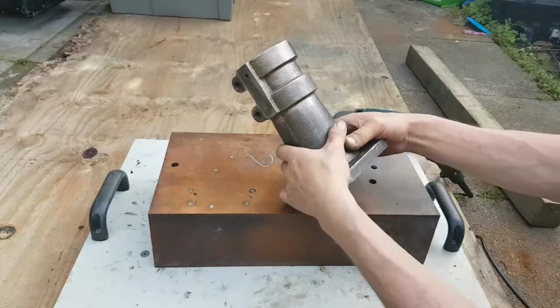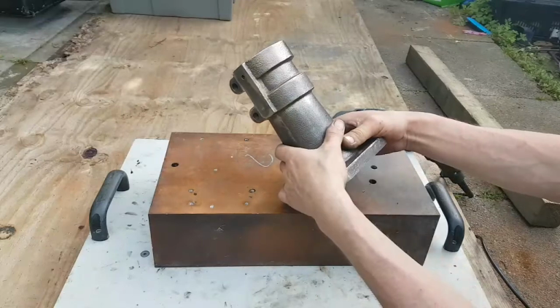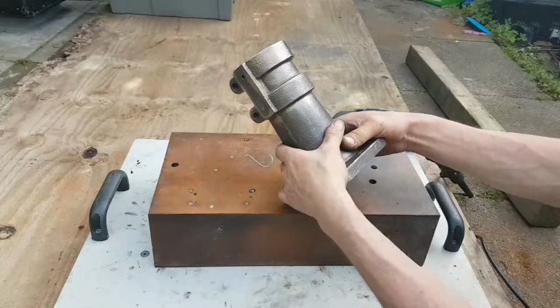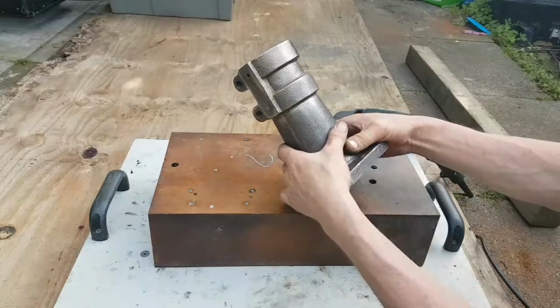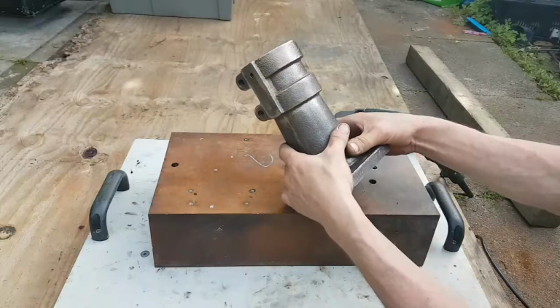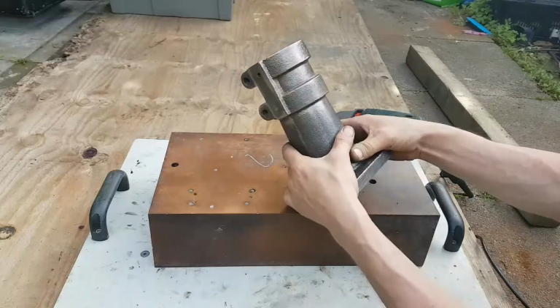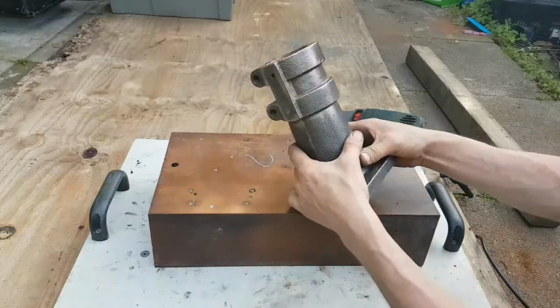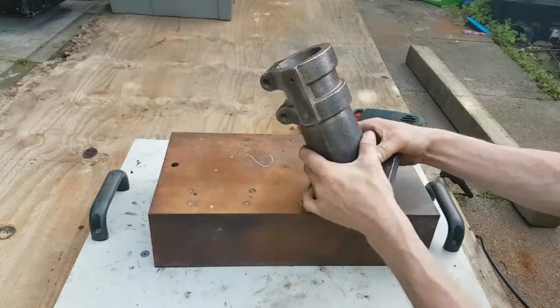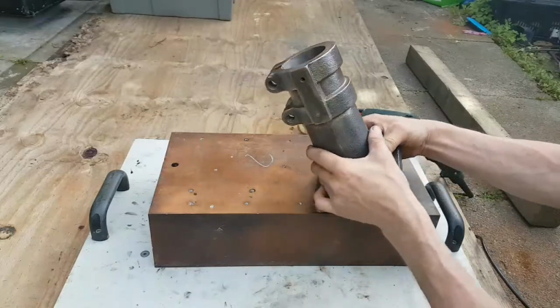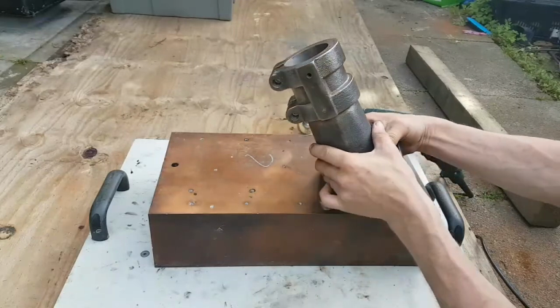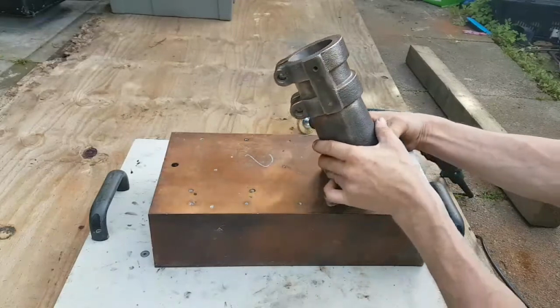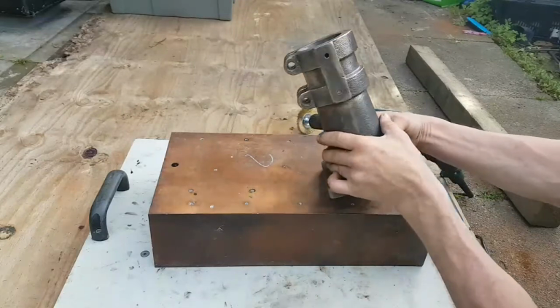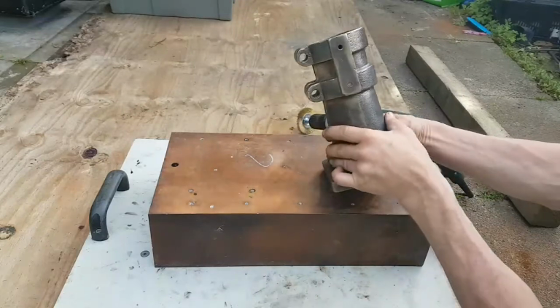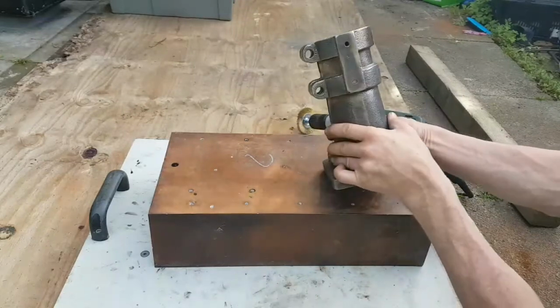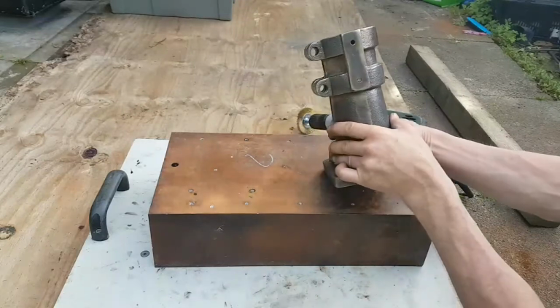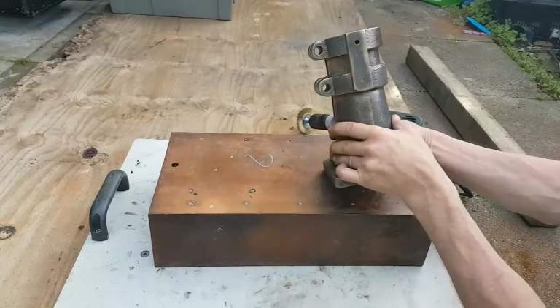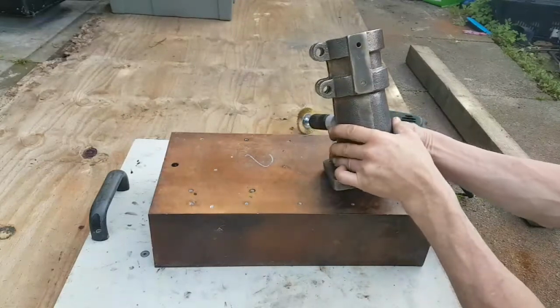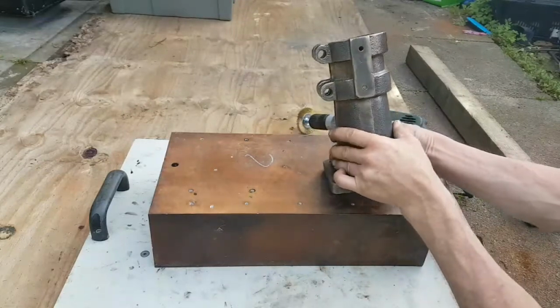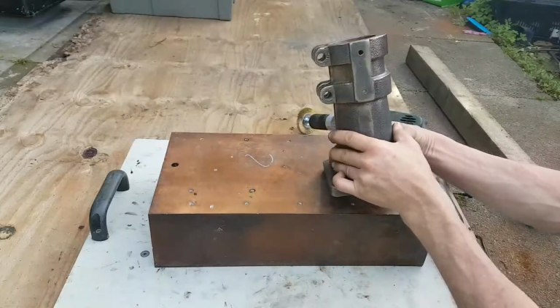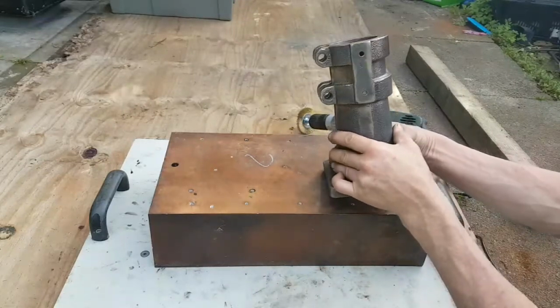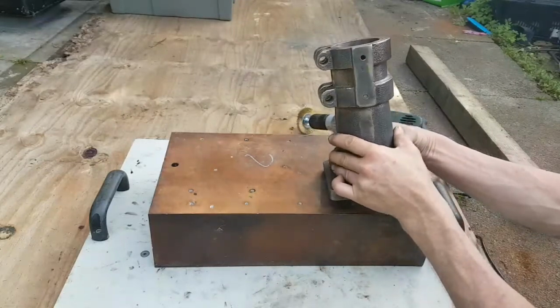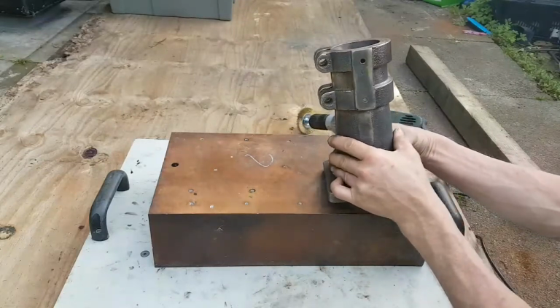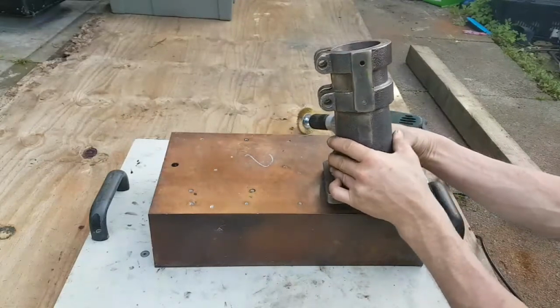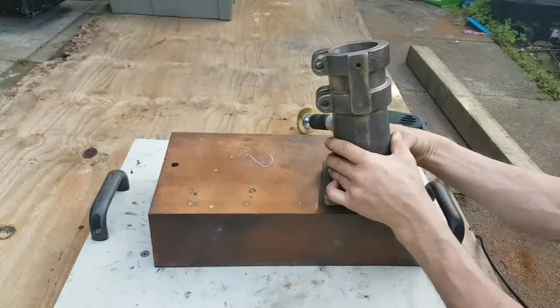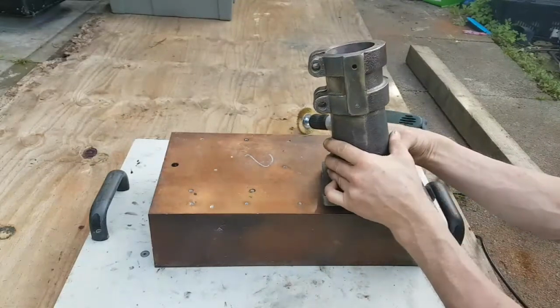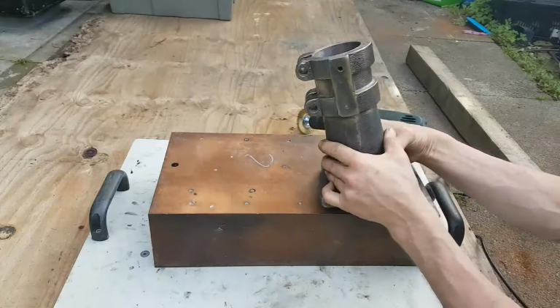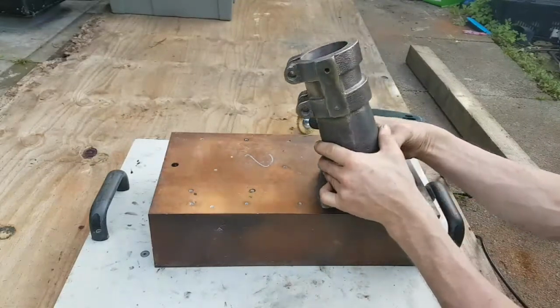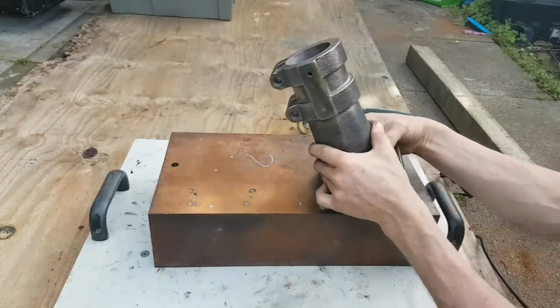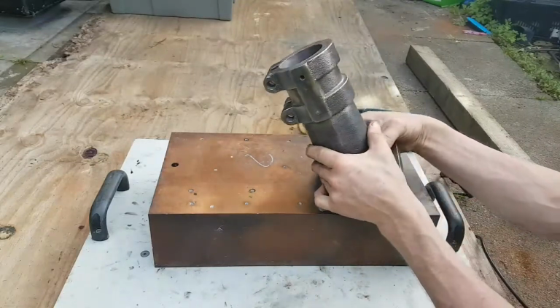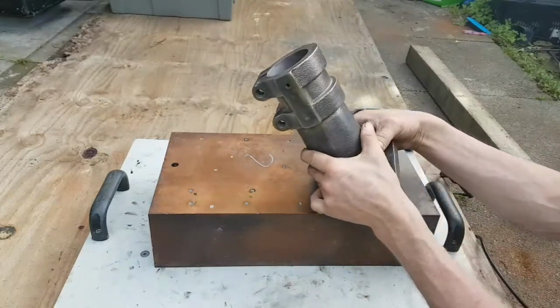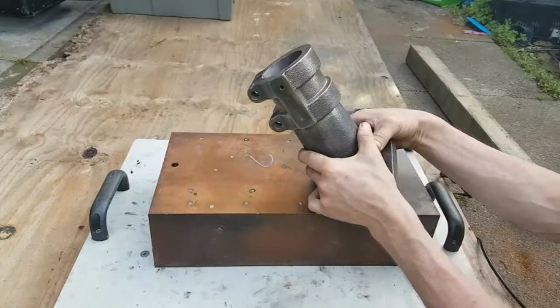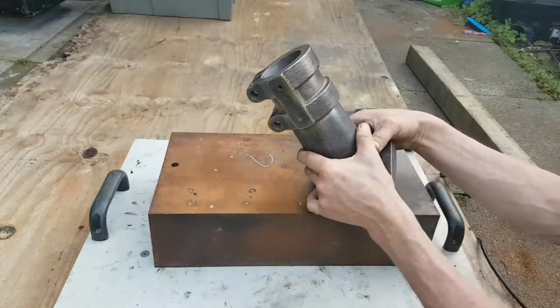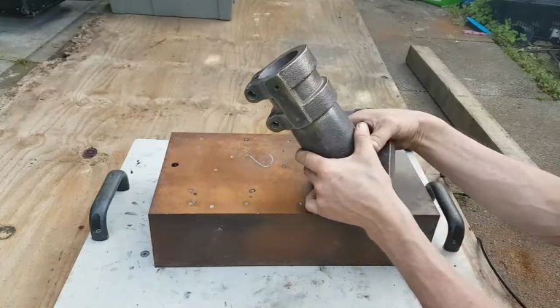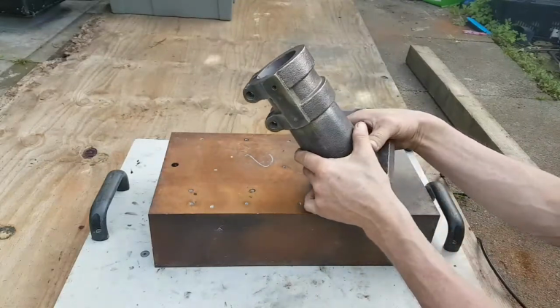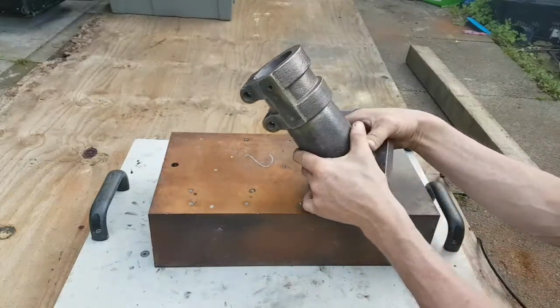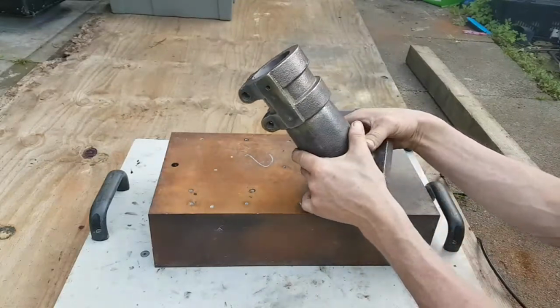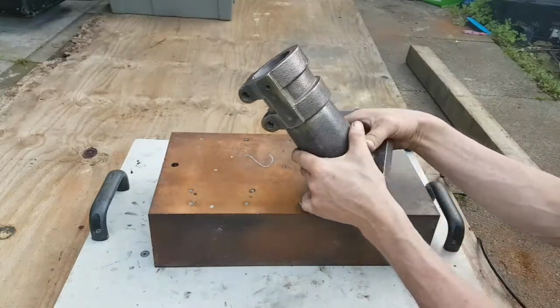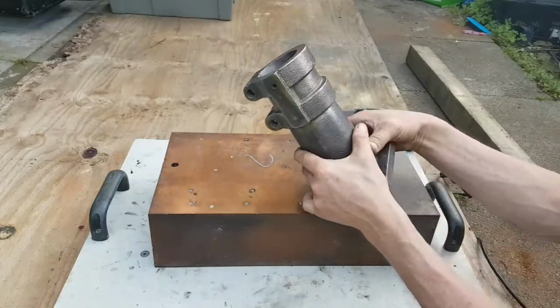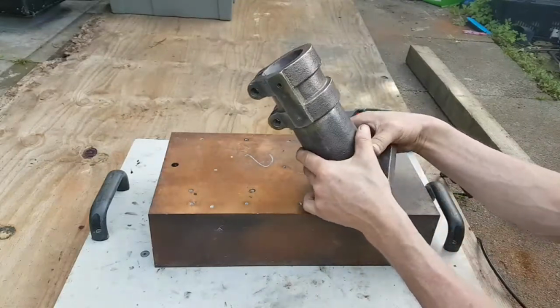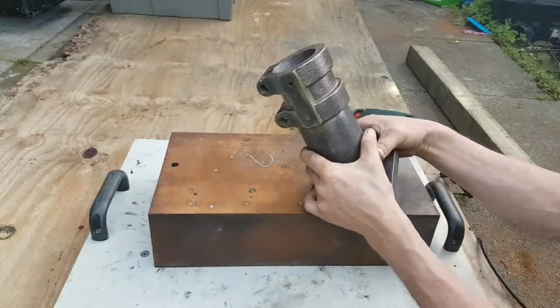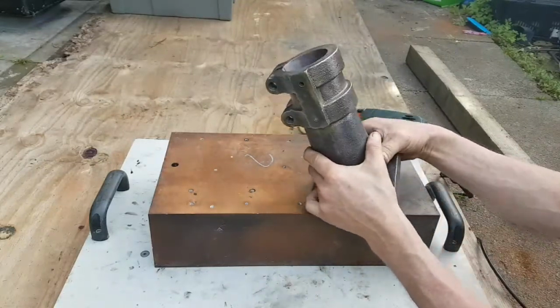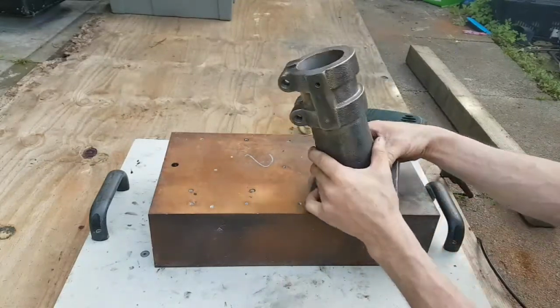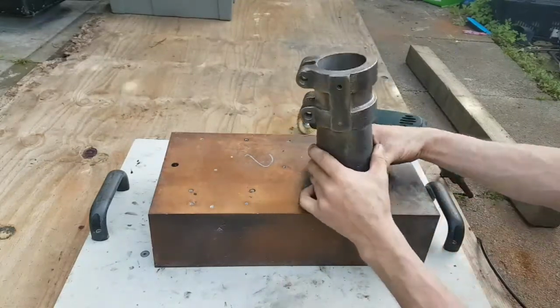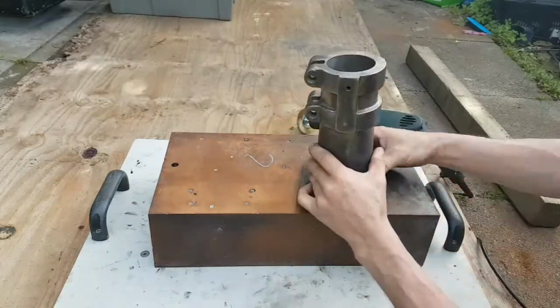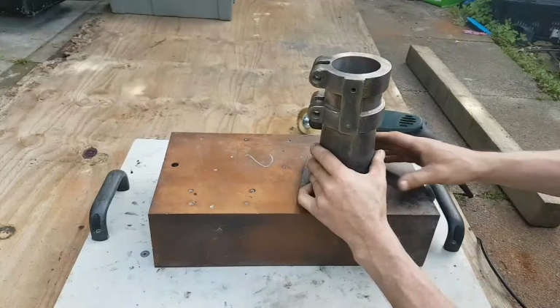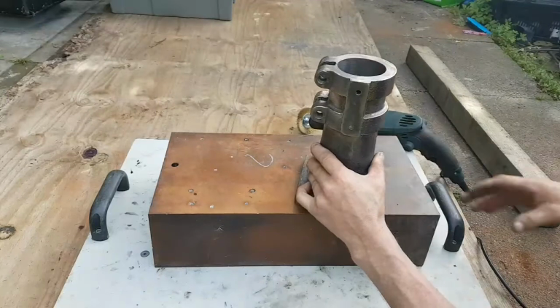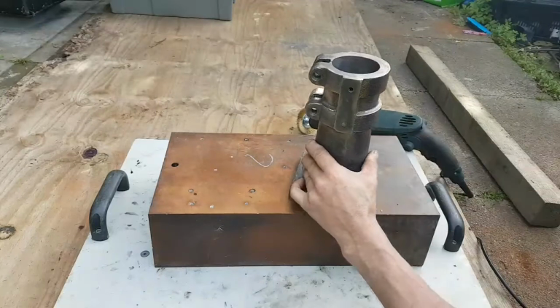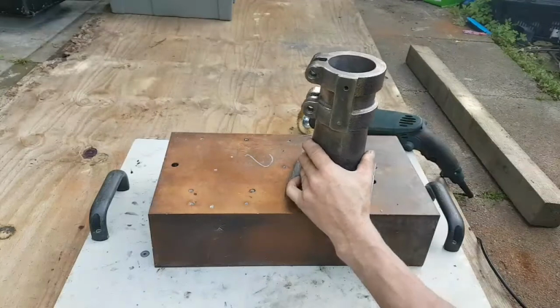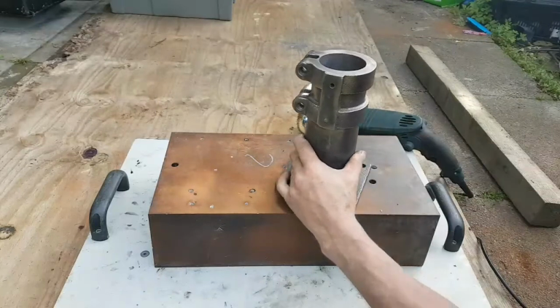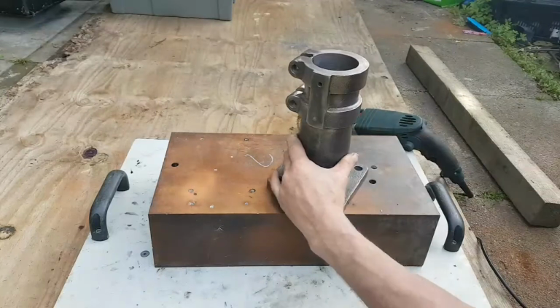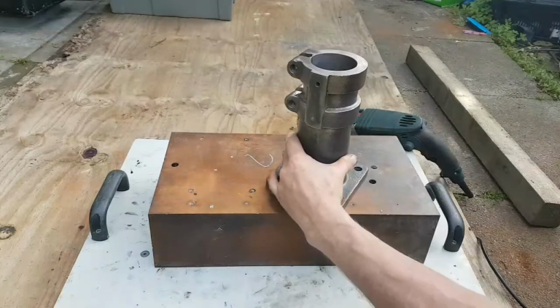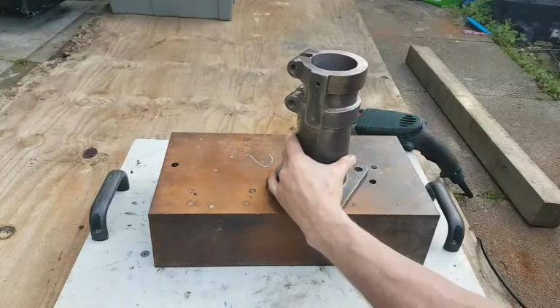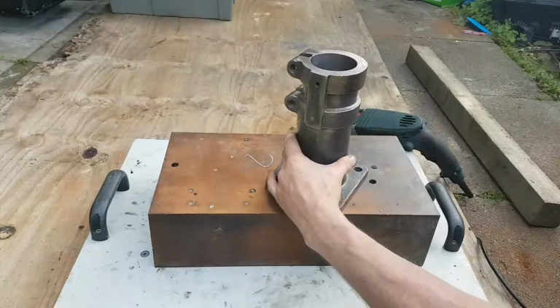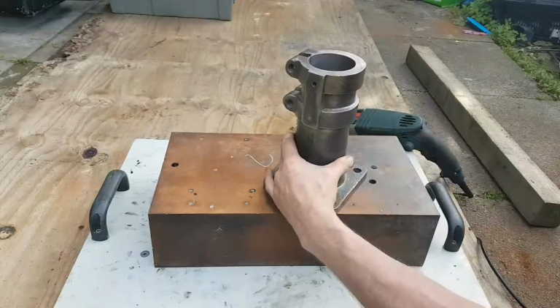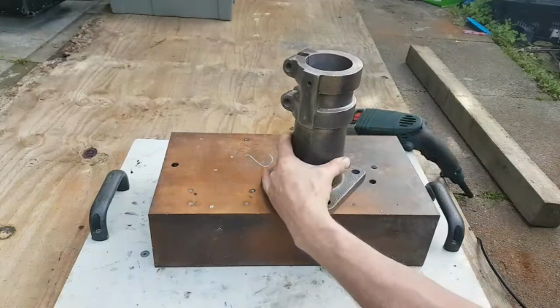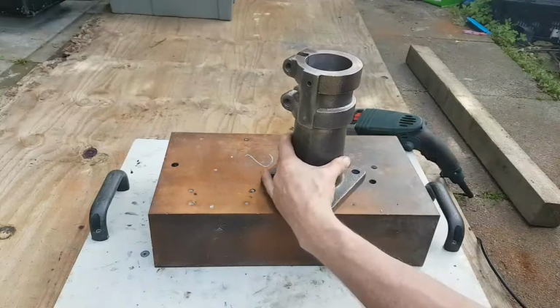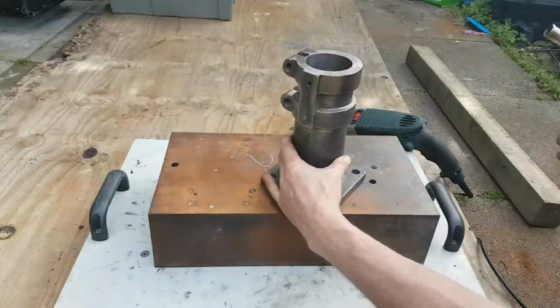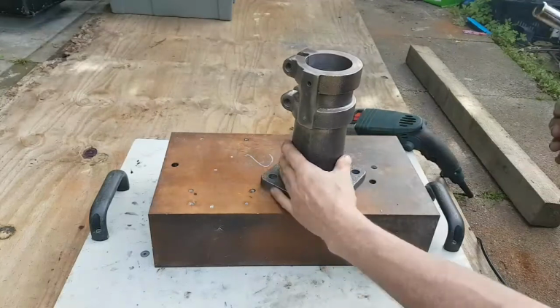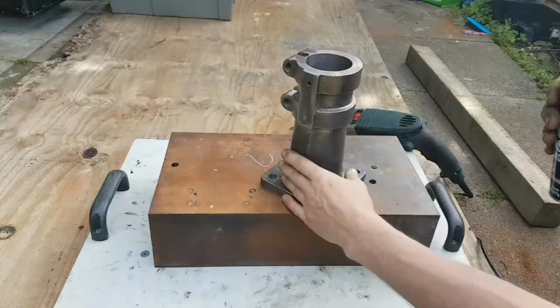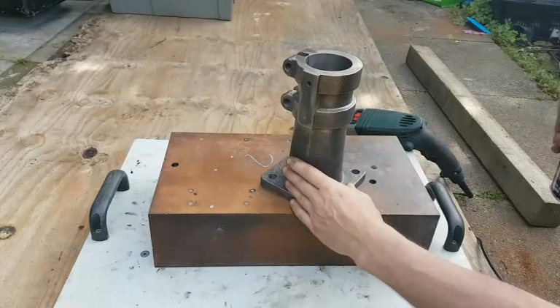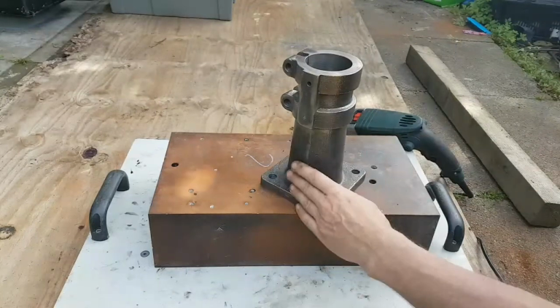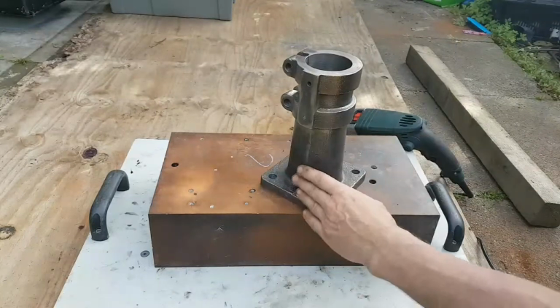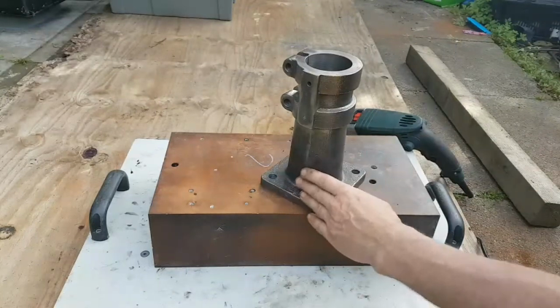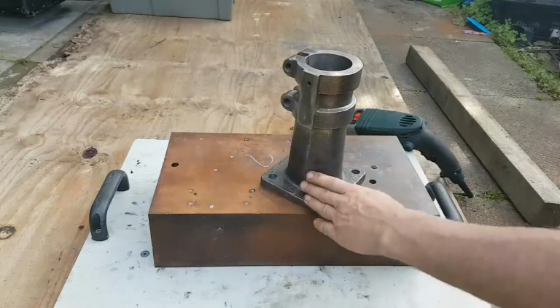It's shiny but it's not brass yet, so I'm guessing it still needs some more heat.